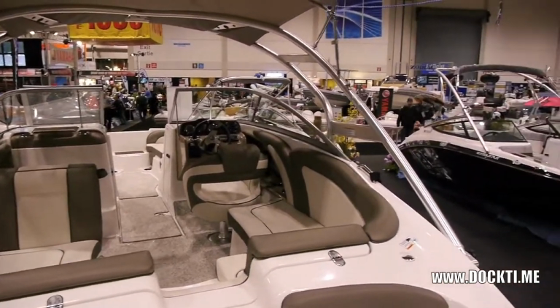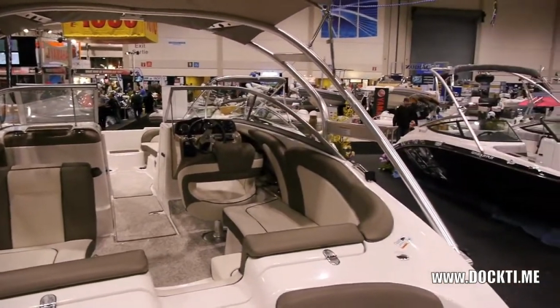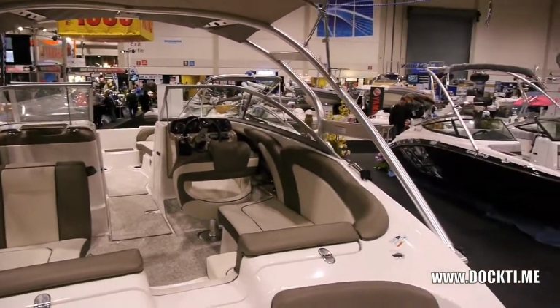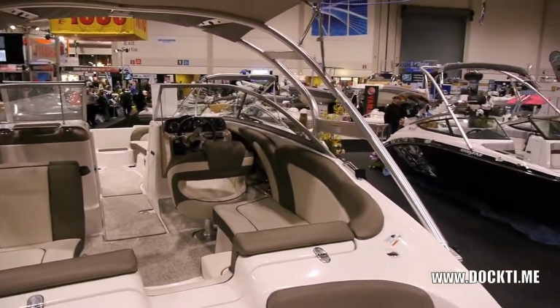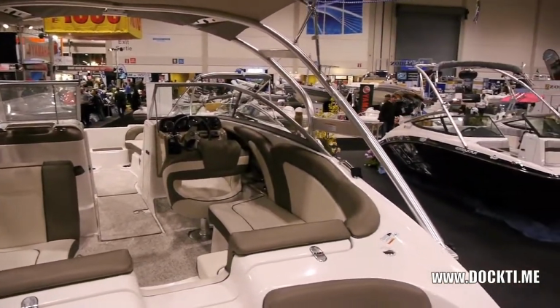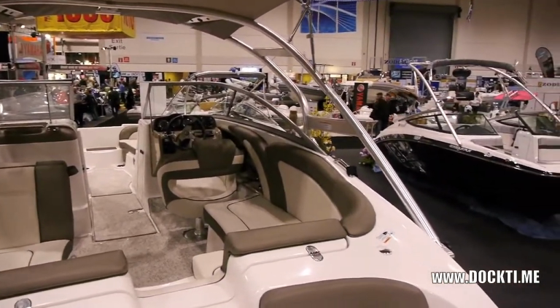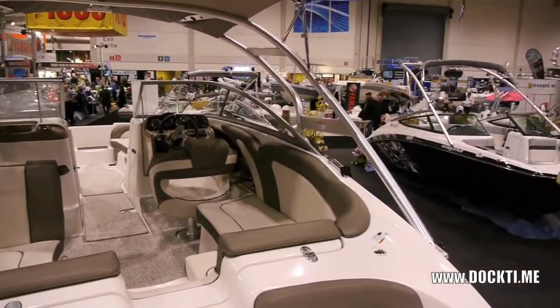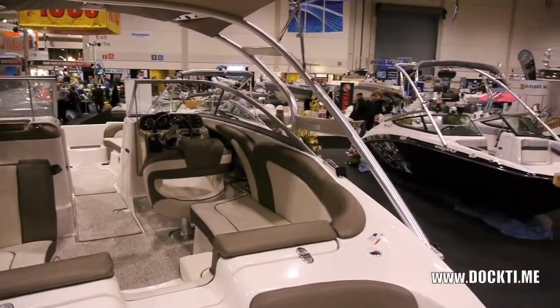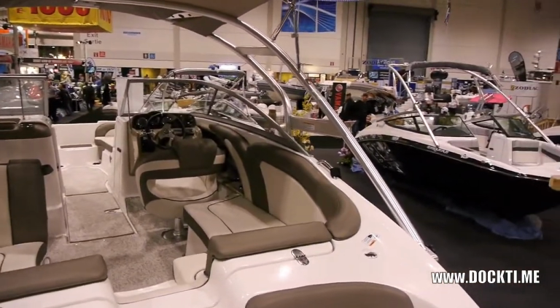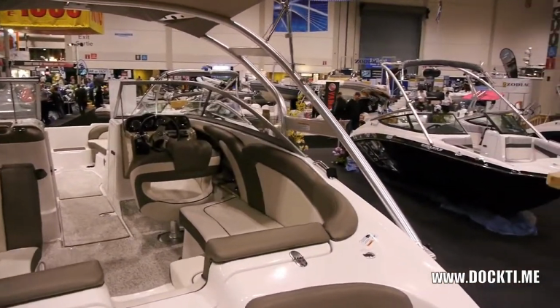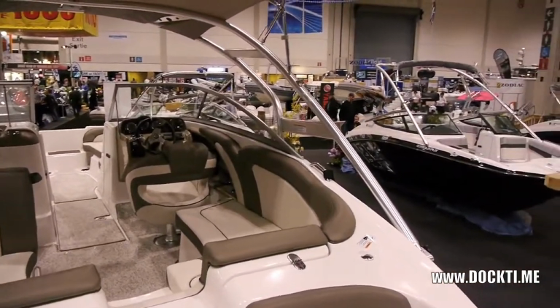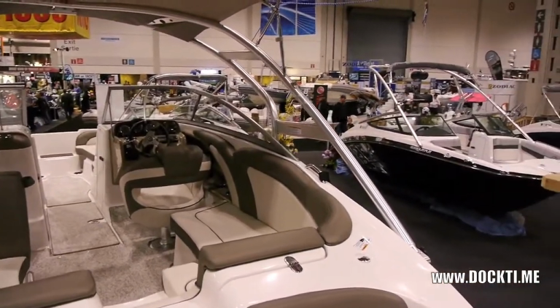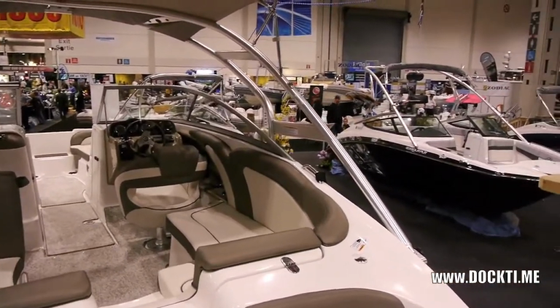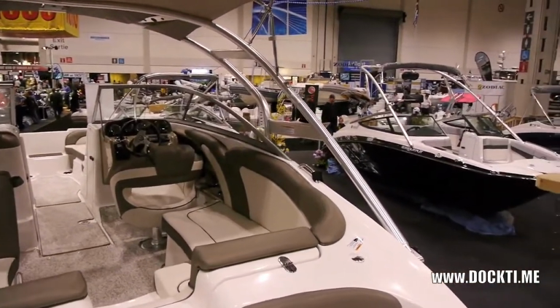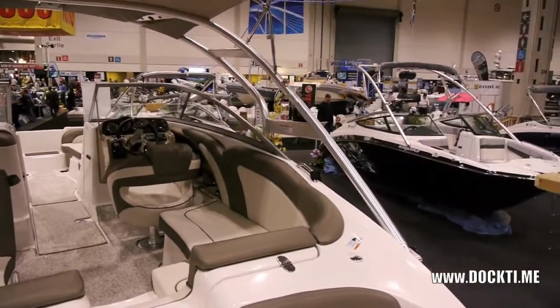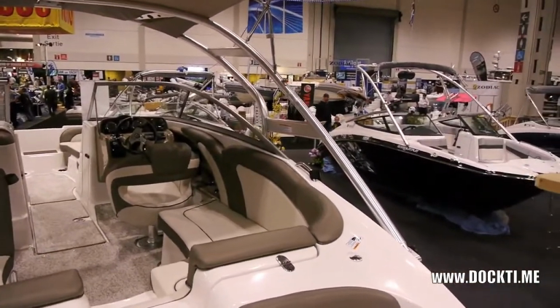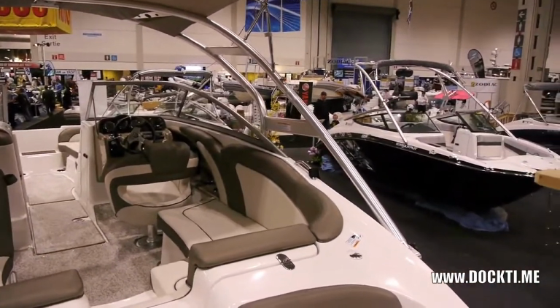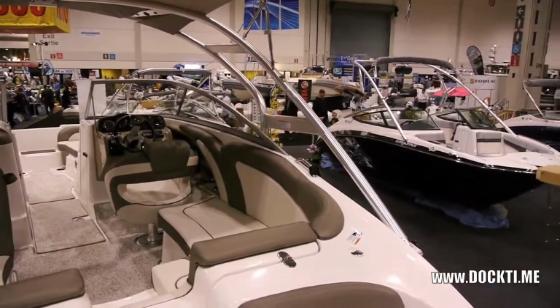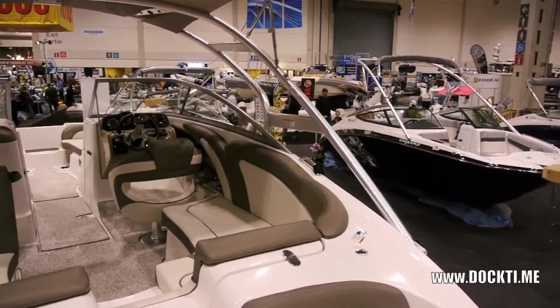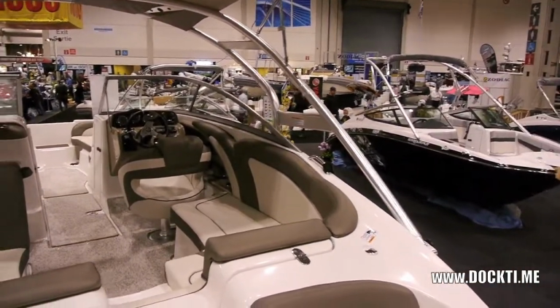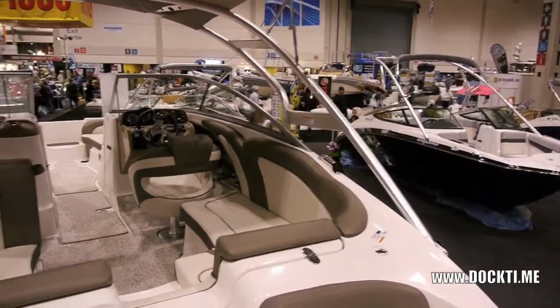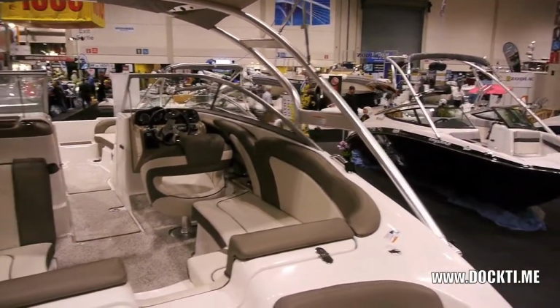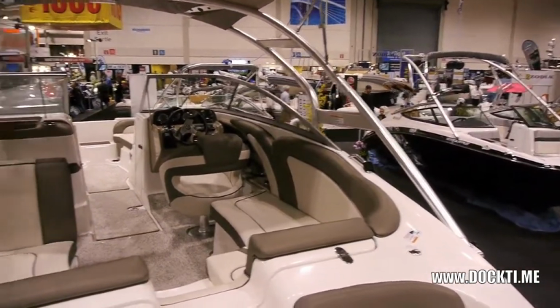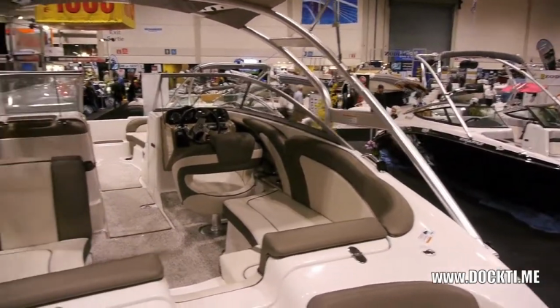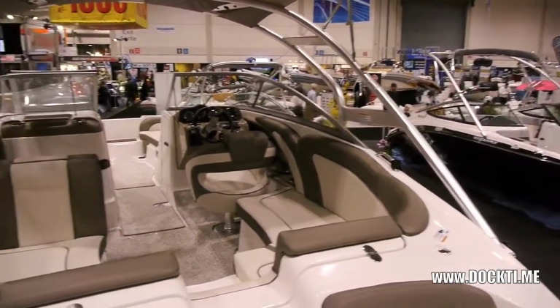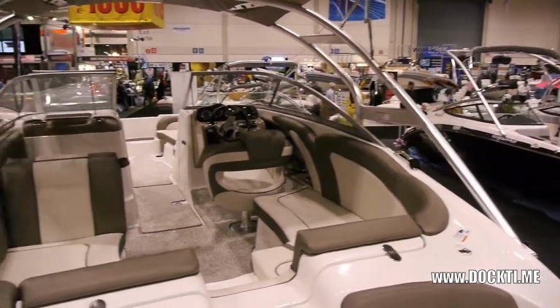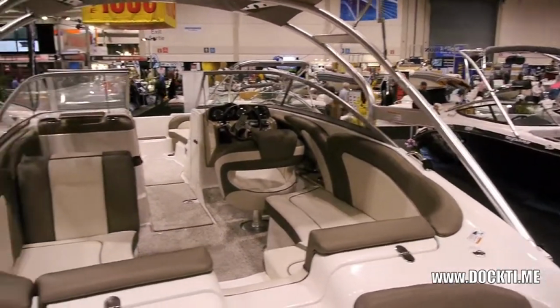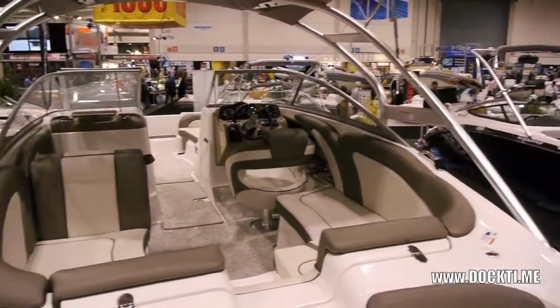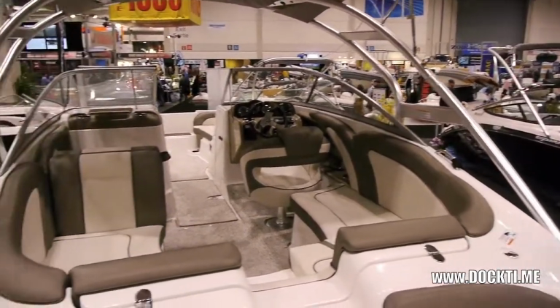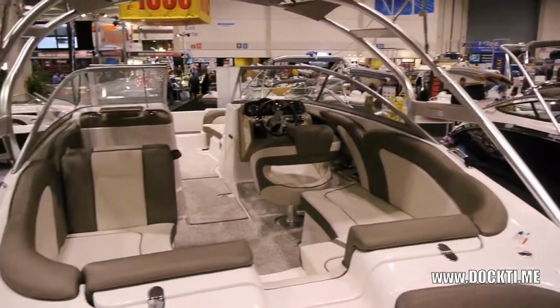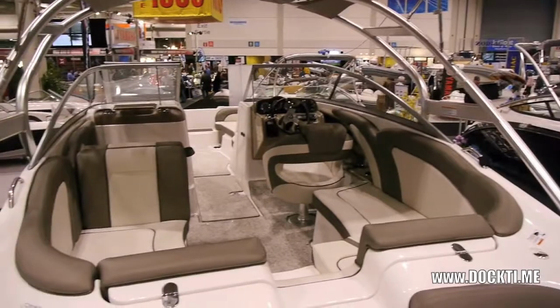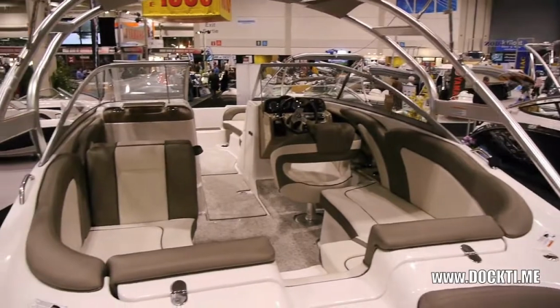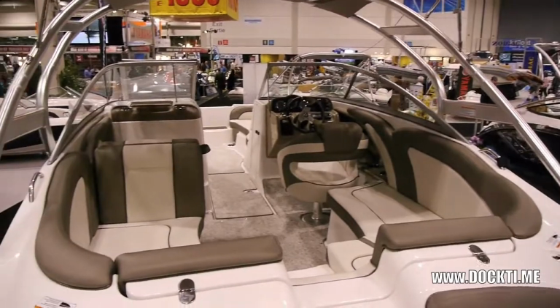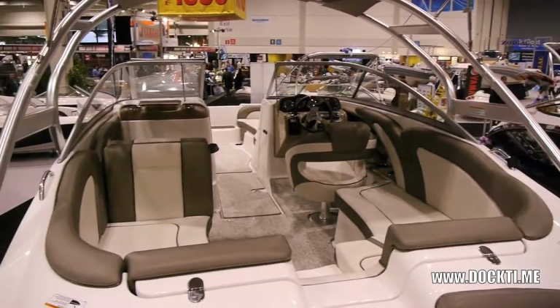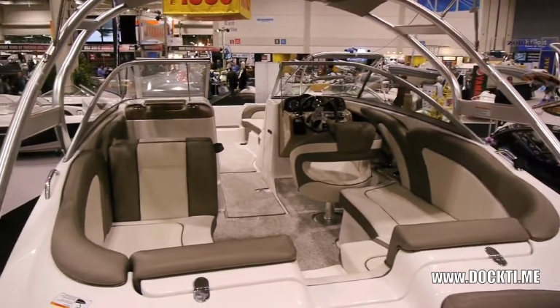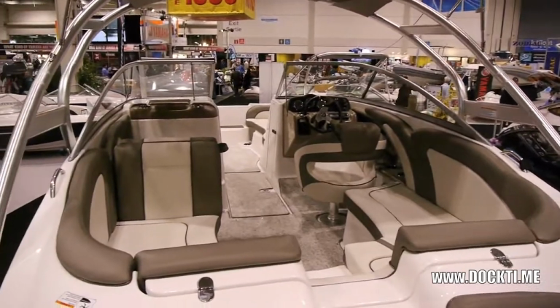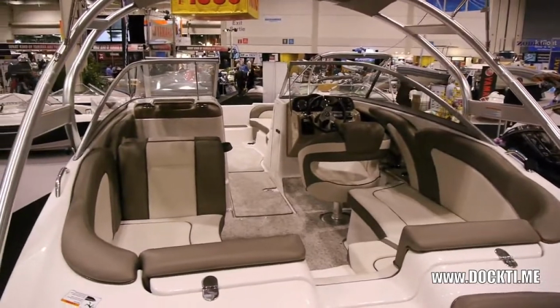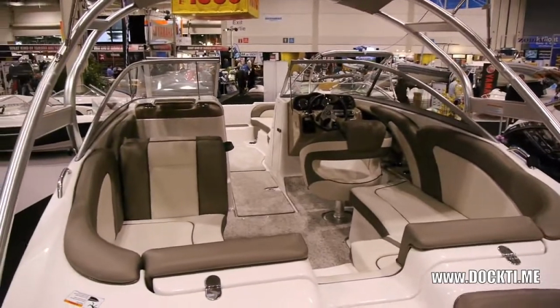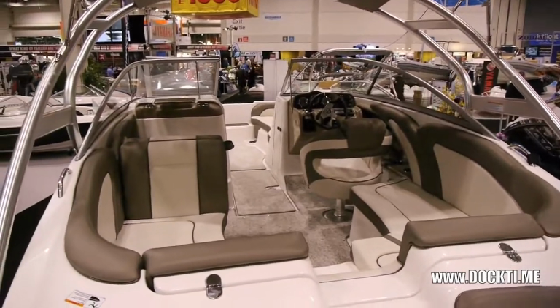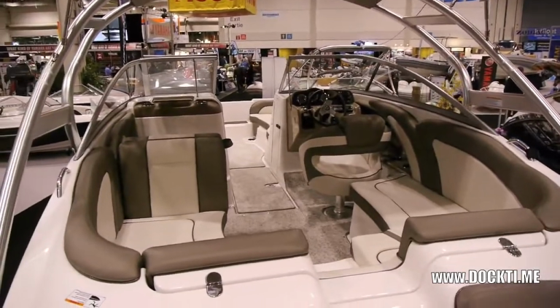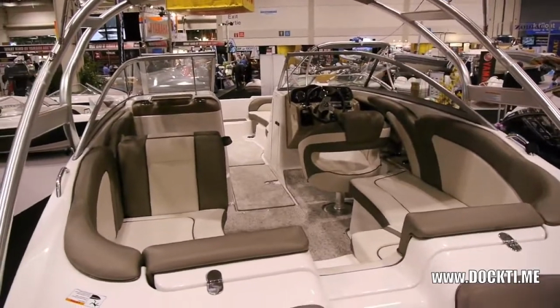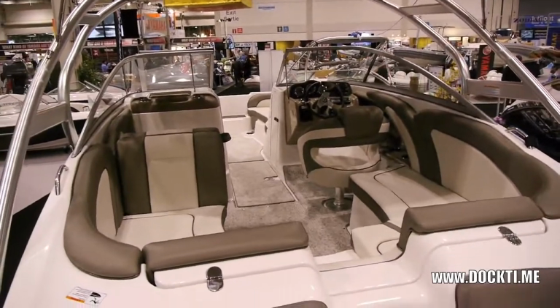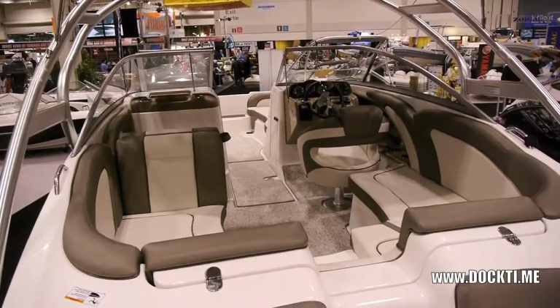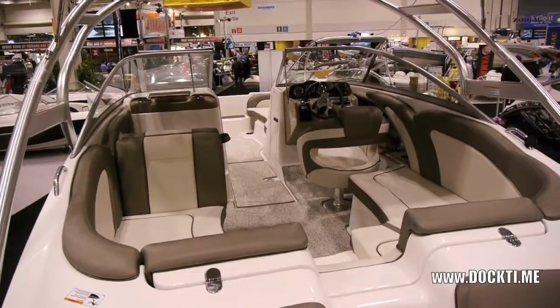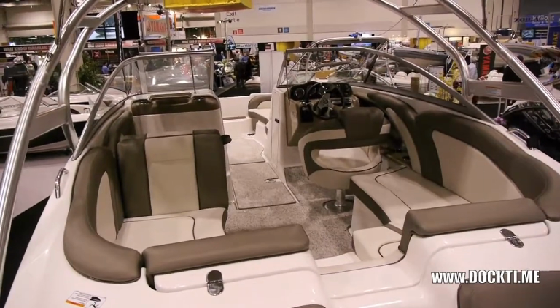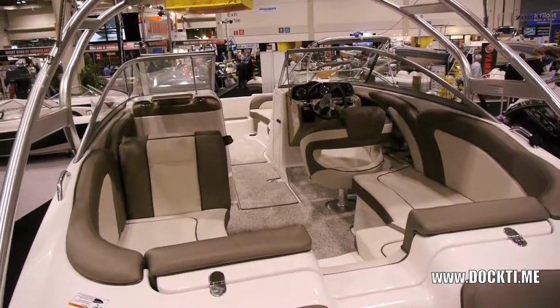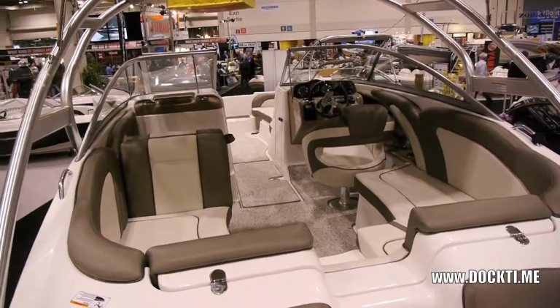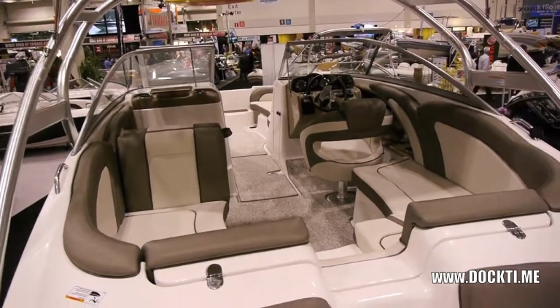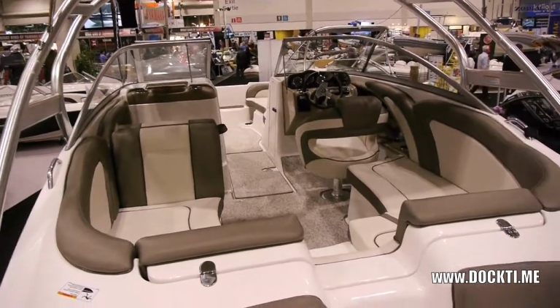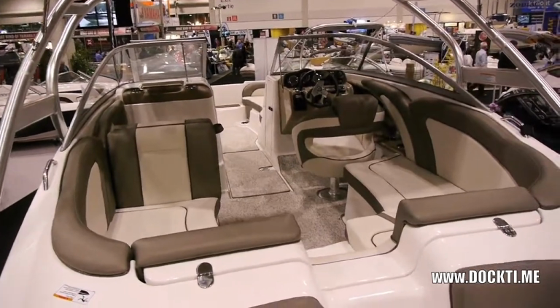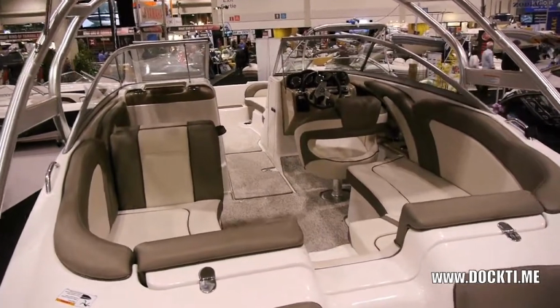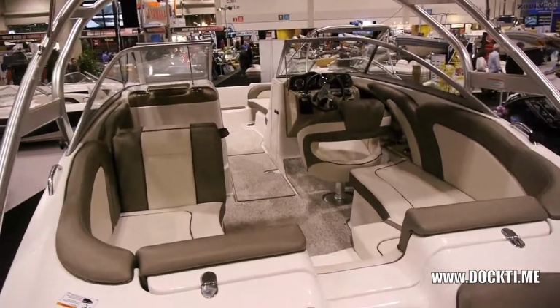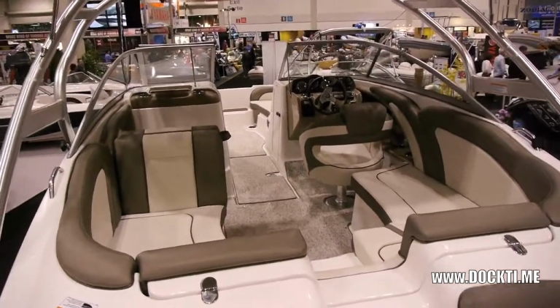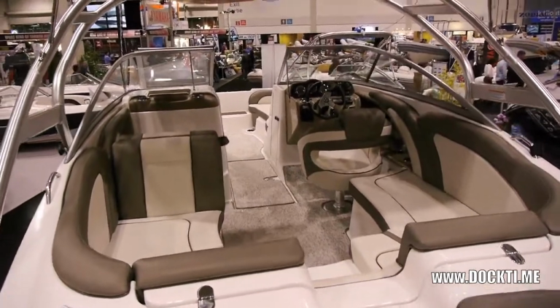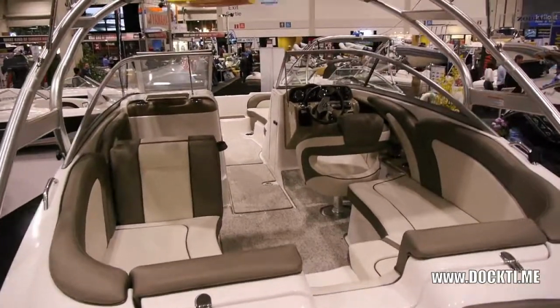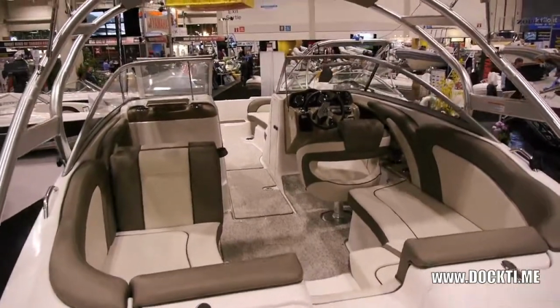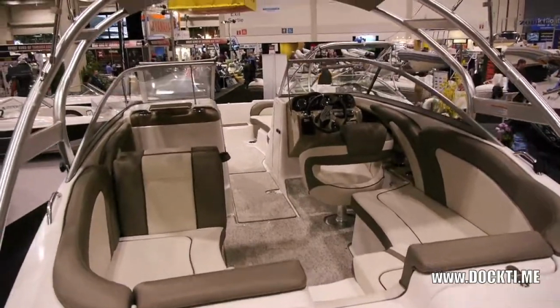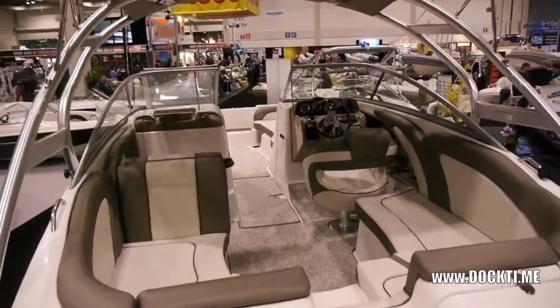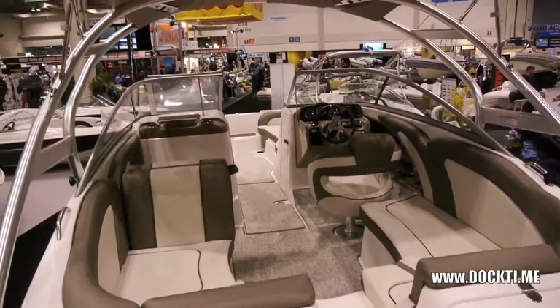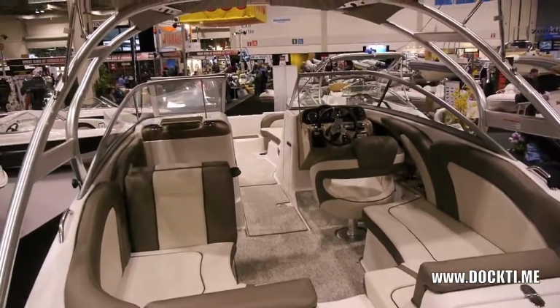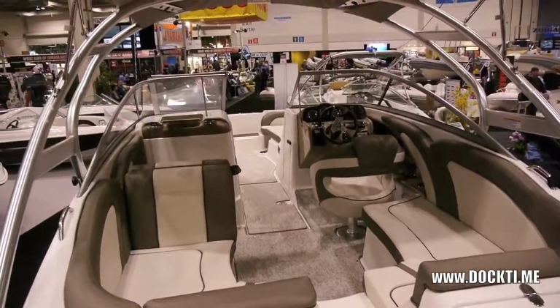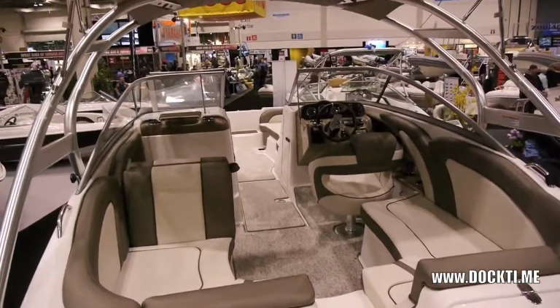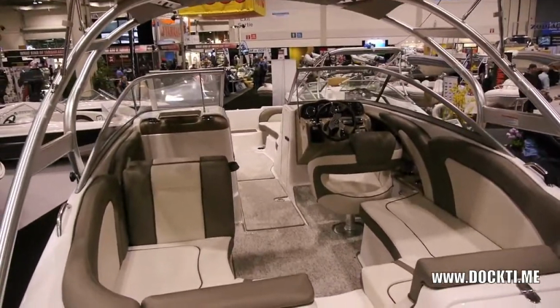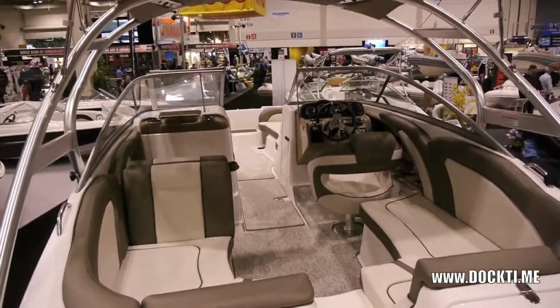And again, this is the top of the line, and you're probably in the $58,000 to $60,000 range for something like this.